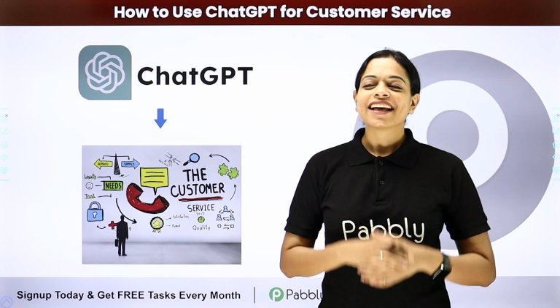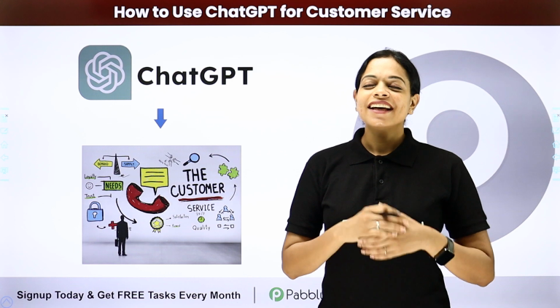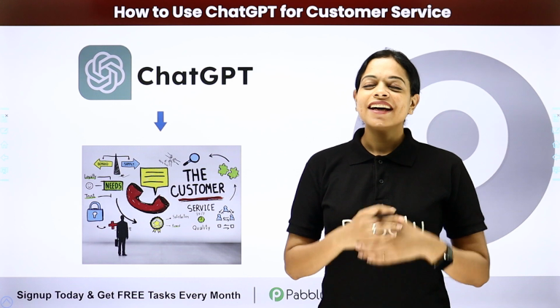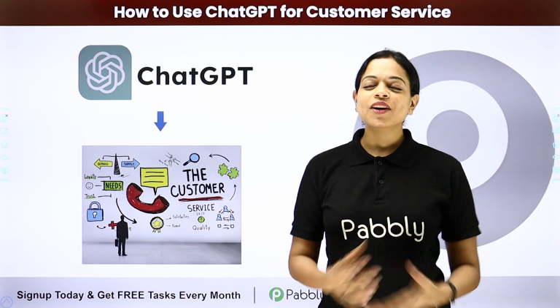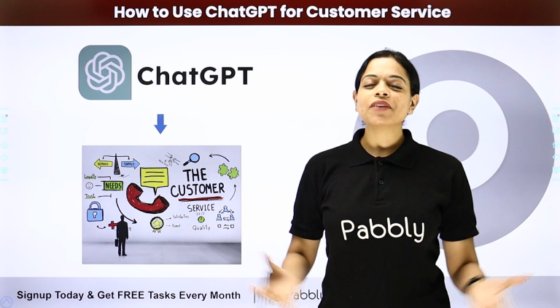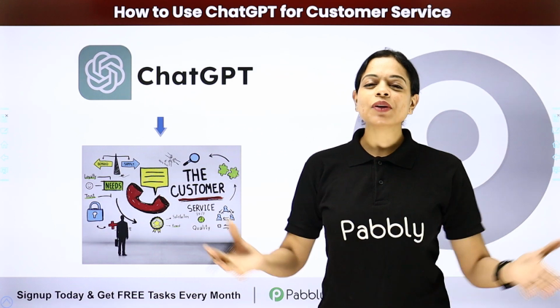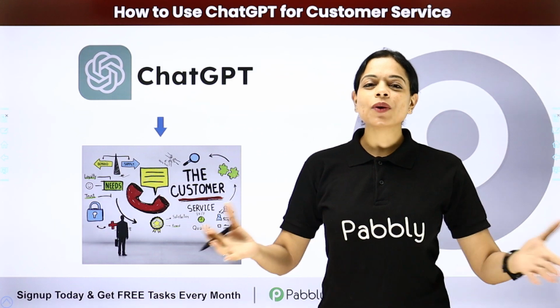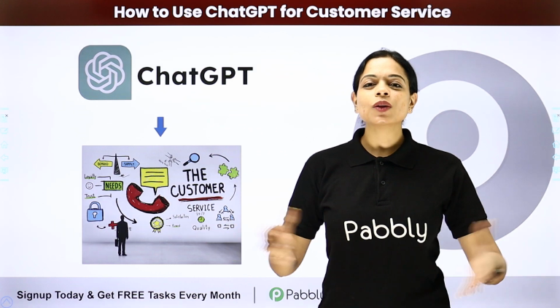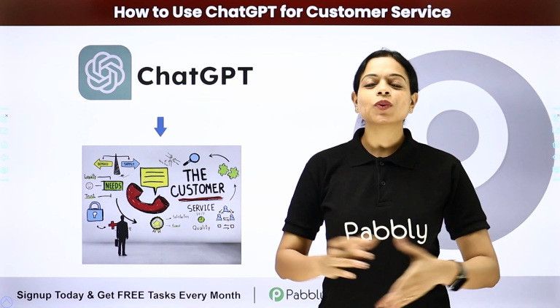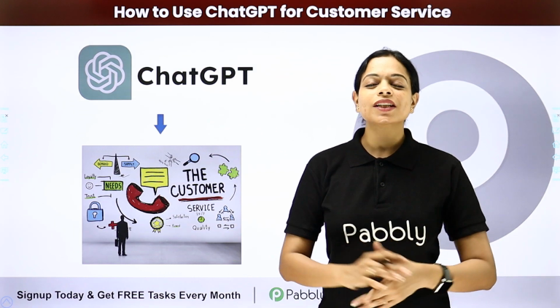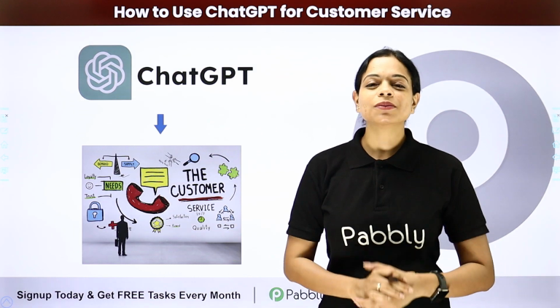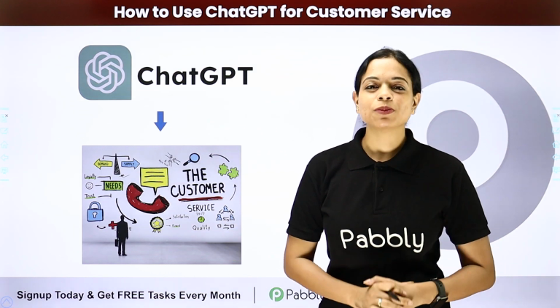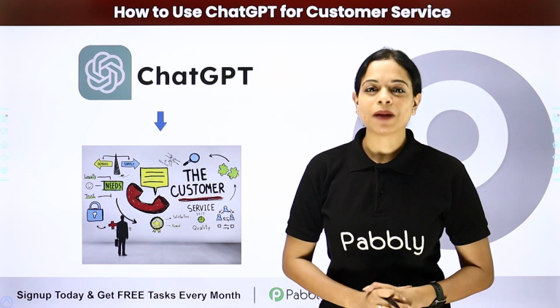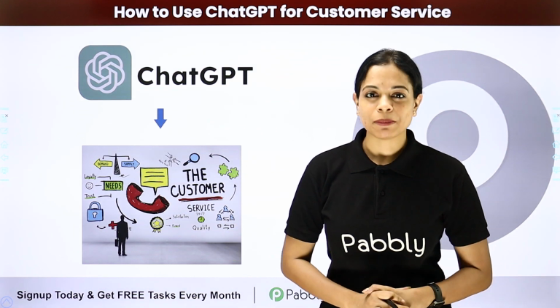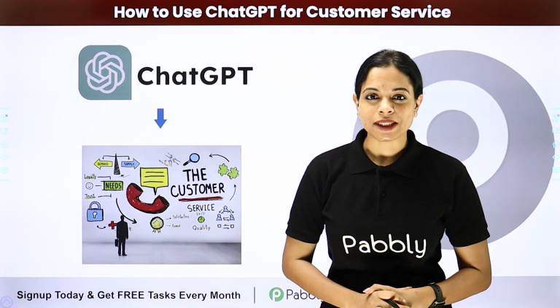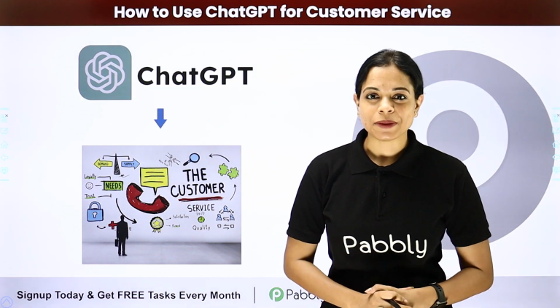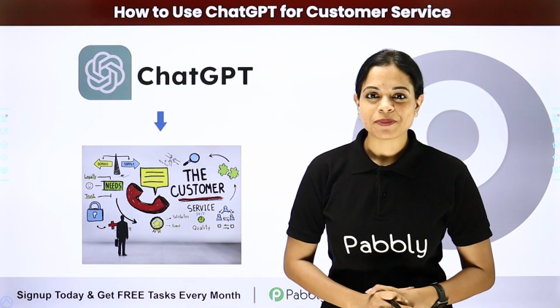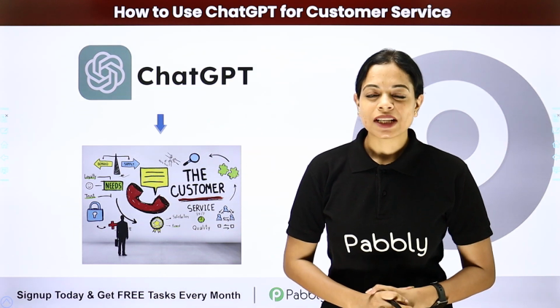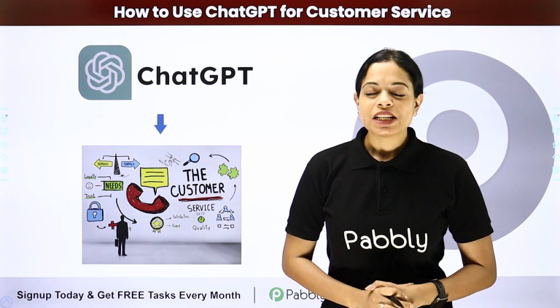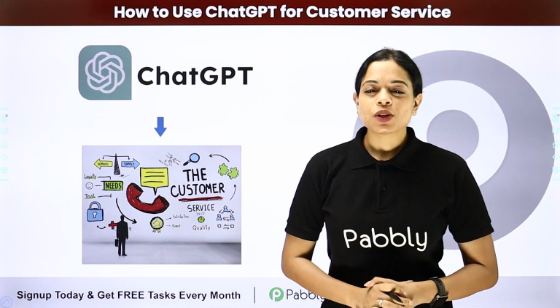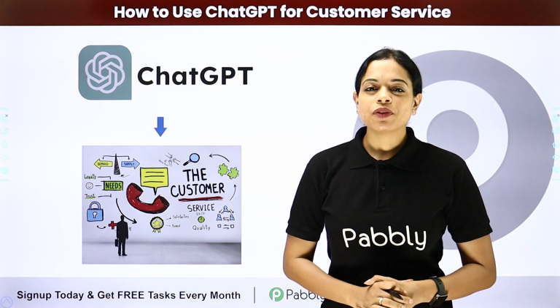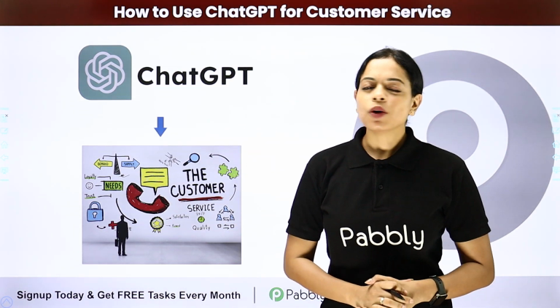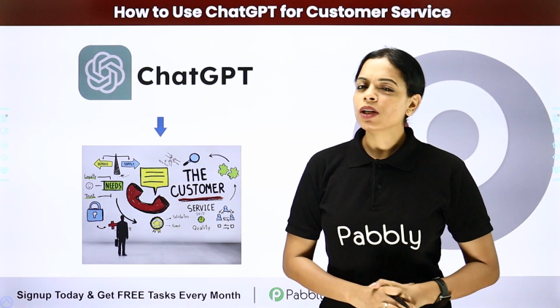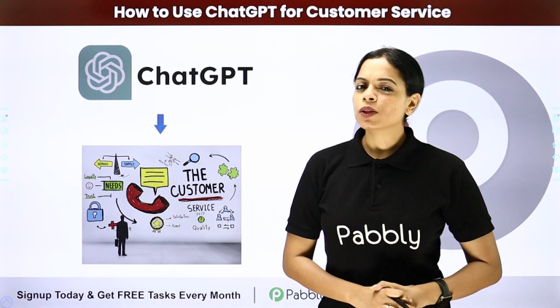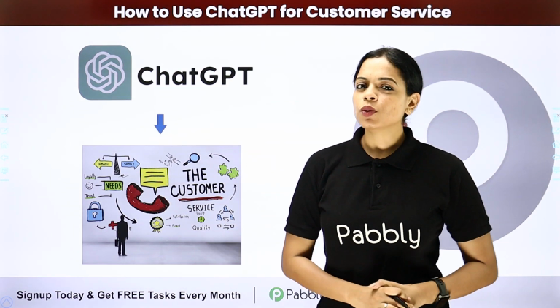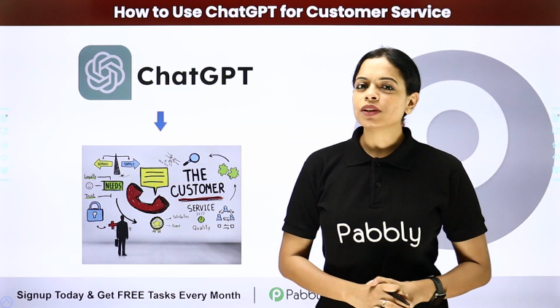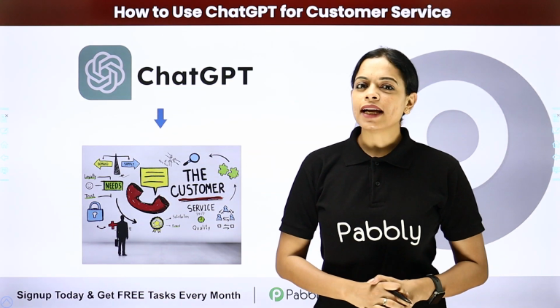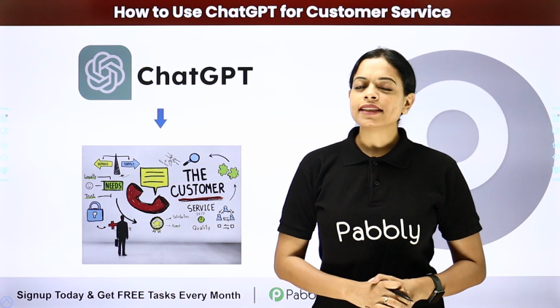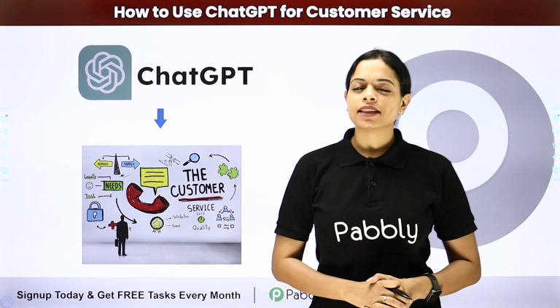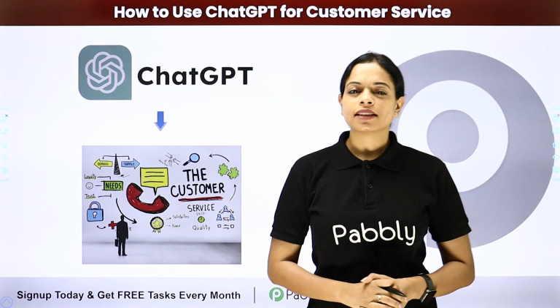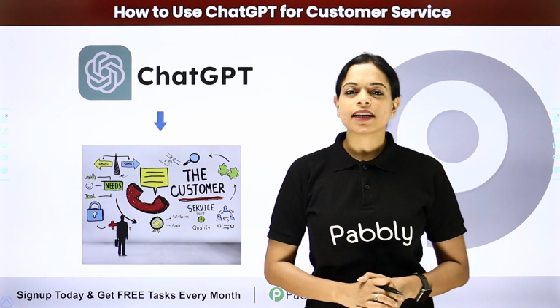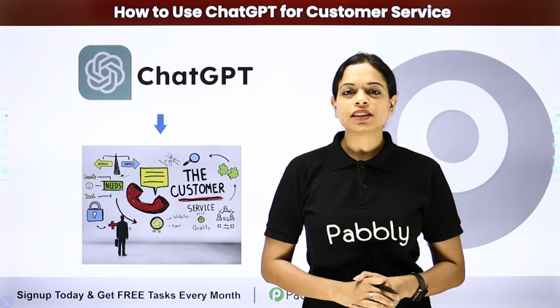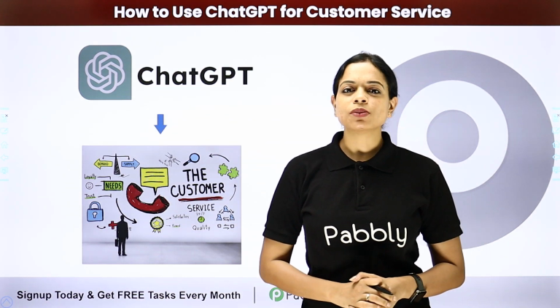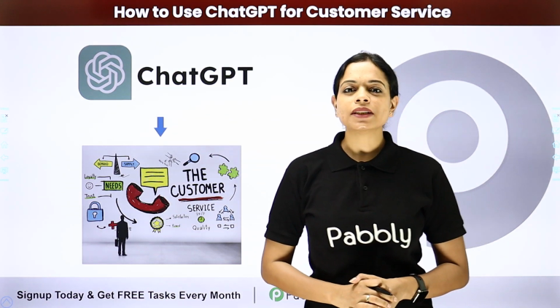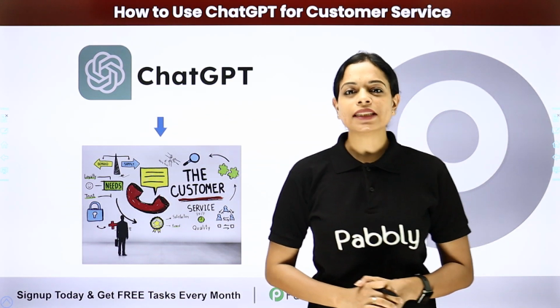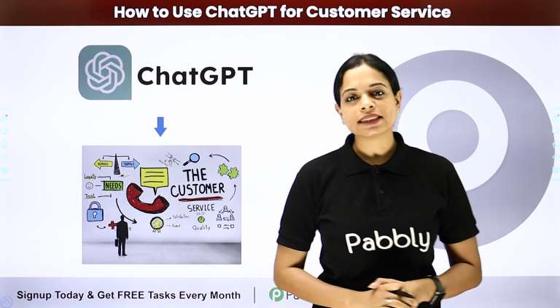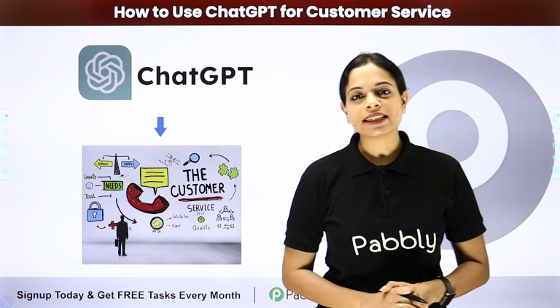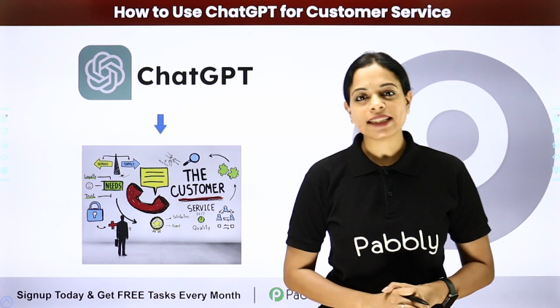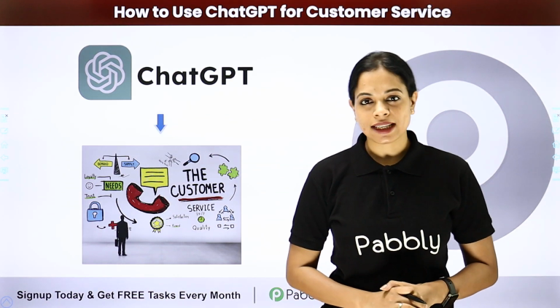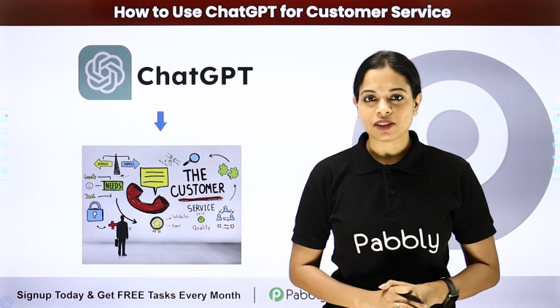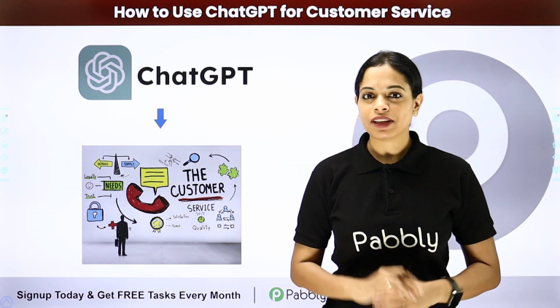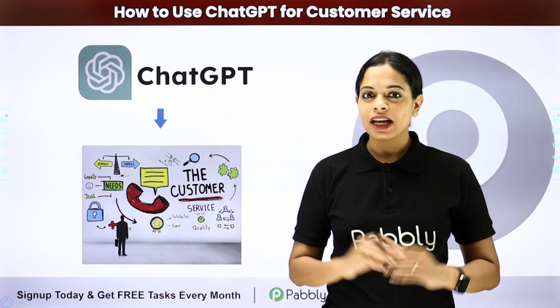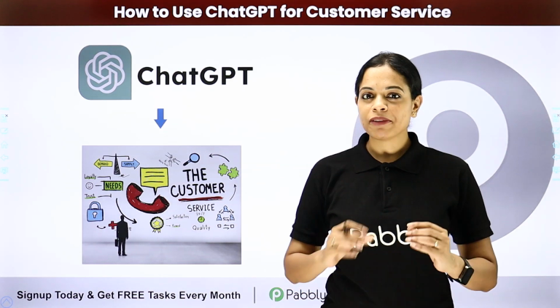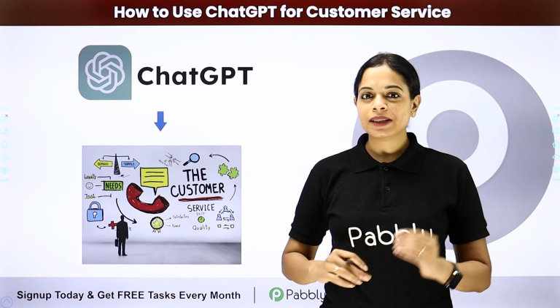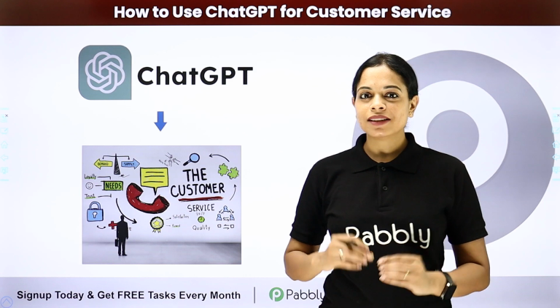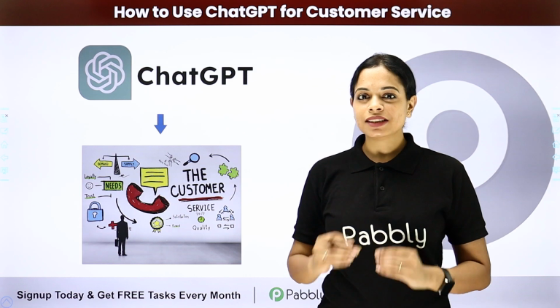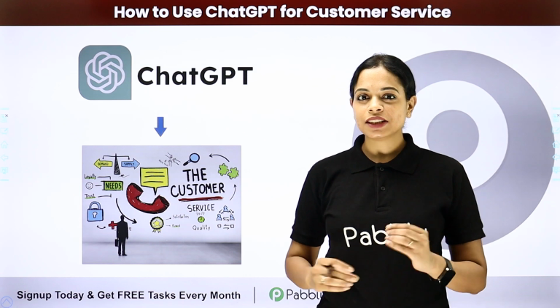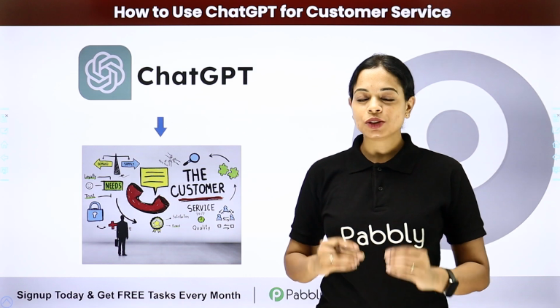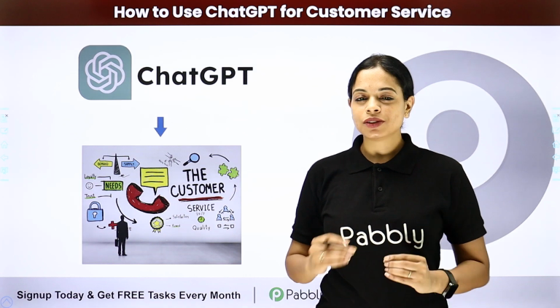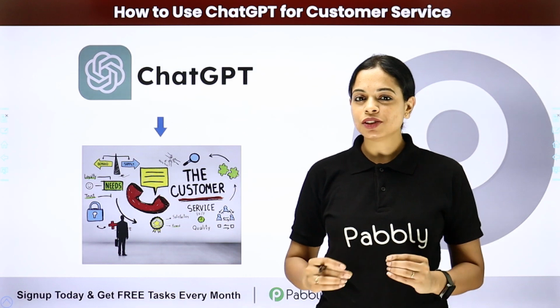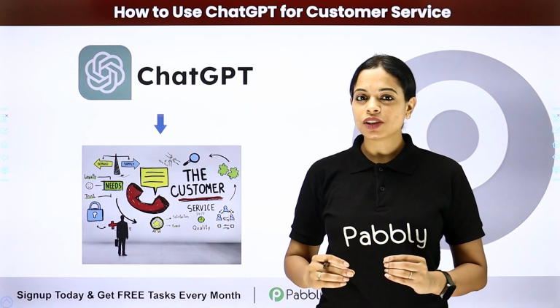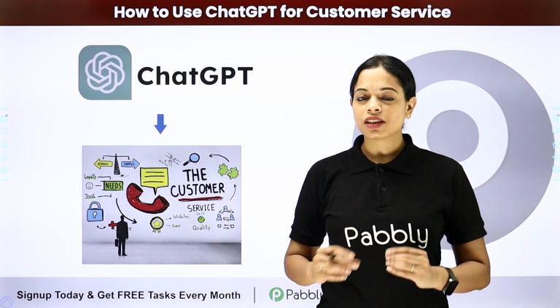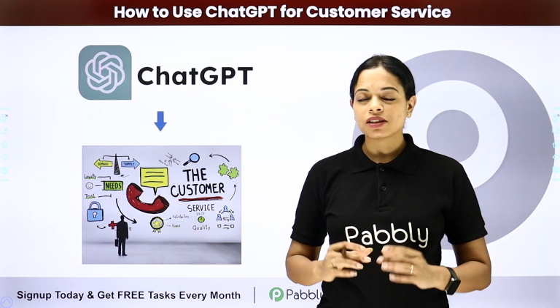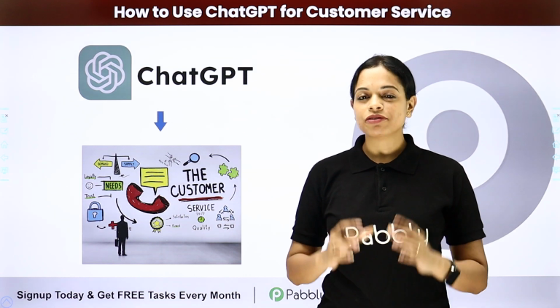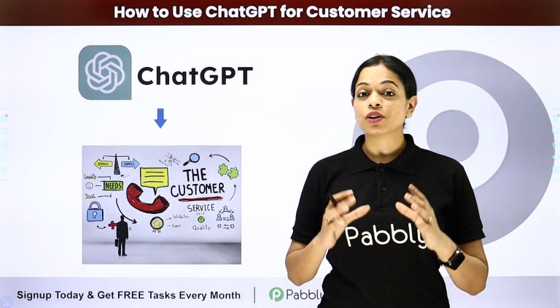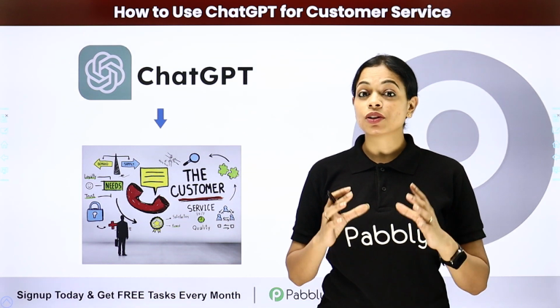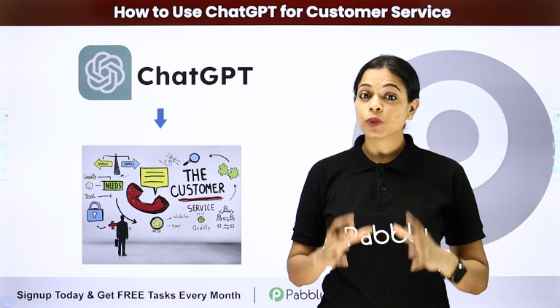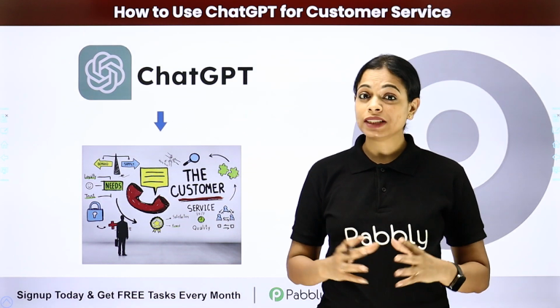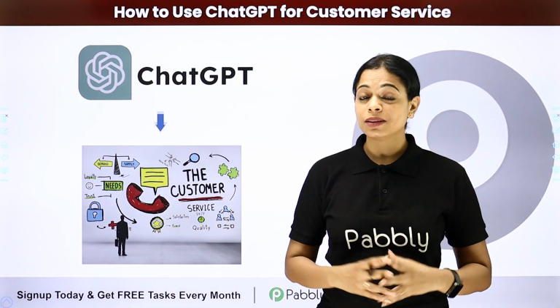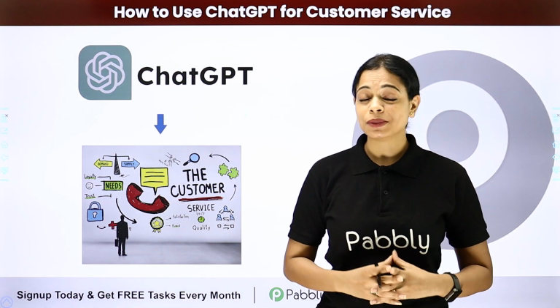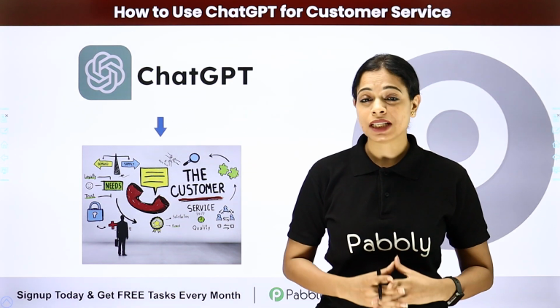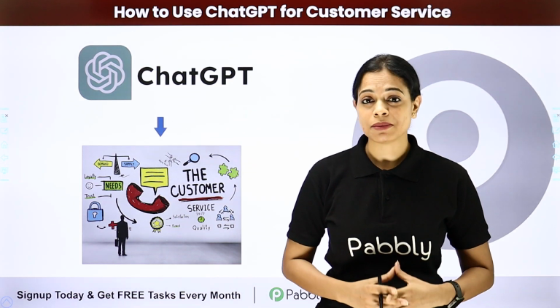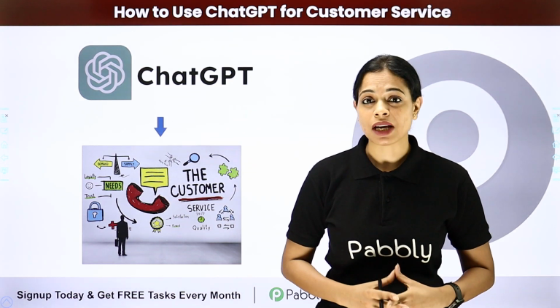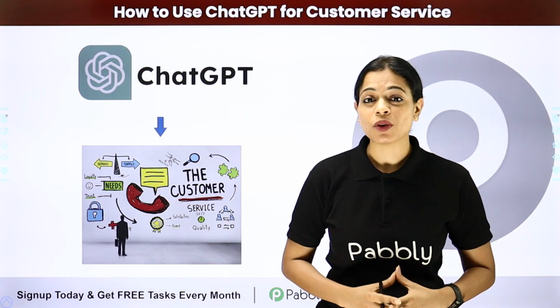Hello everyone, welcome to Pabbly. We all know that customer is the king — we have been listening to this jargon for quite some time now.